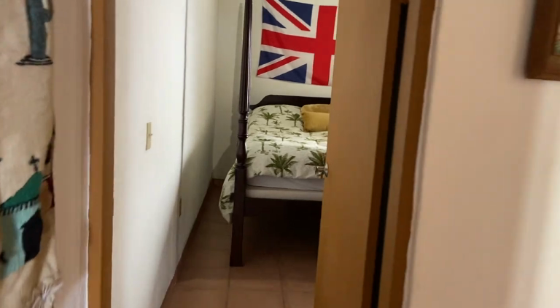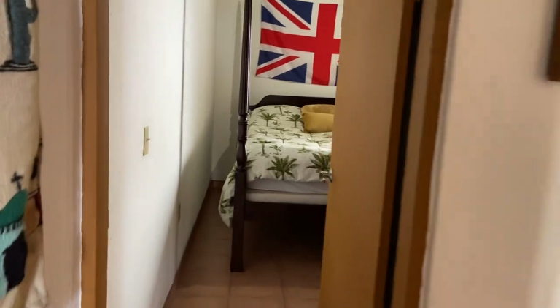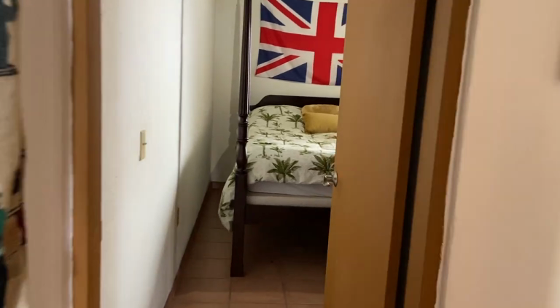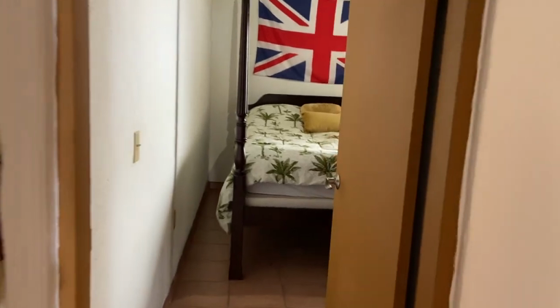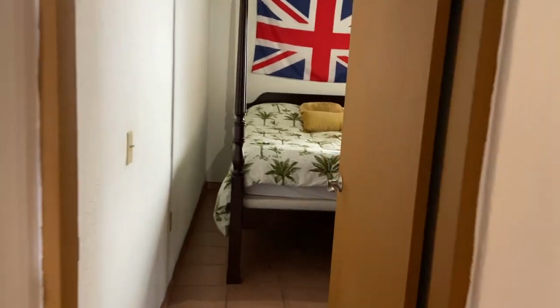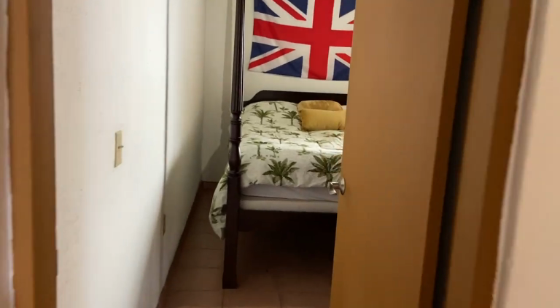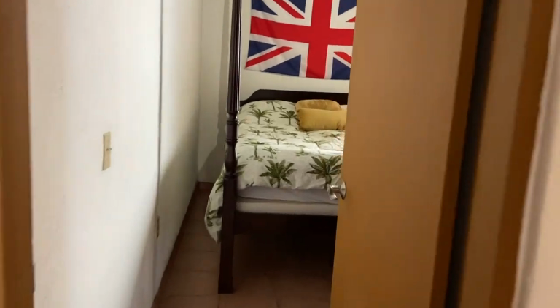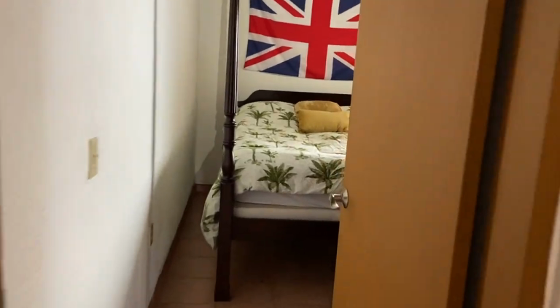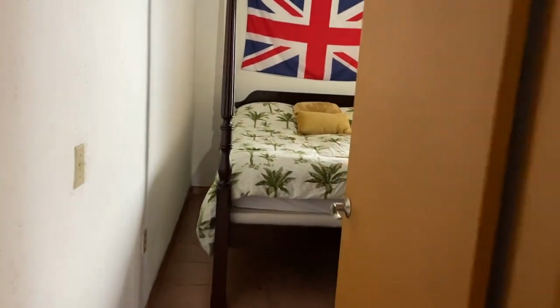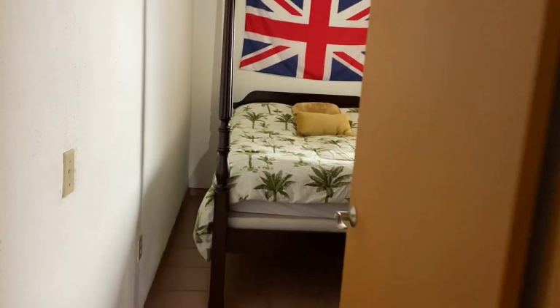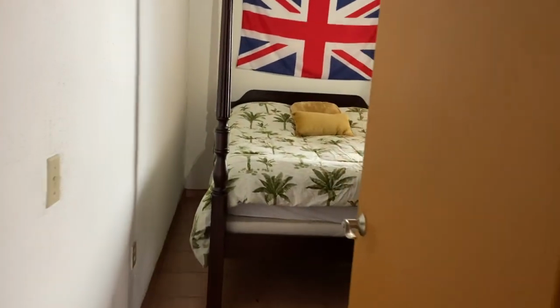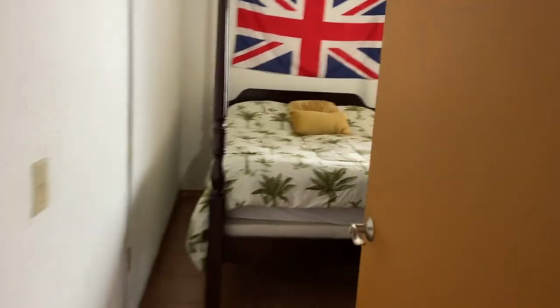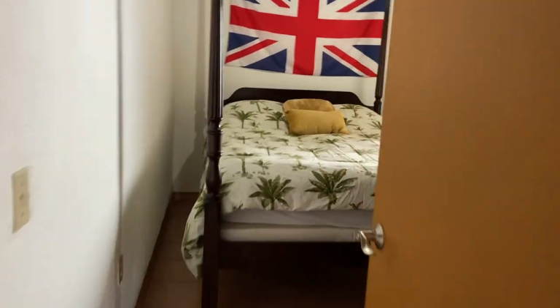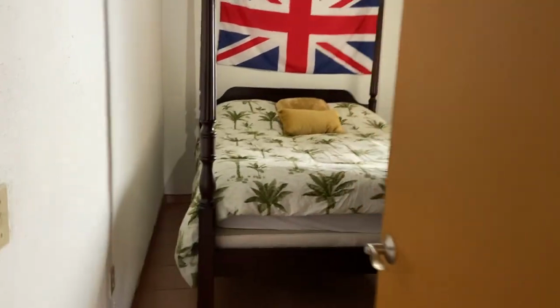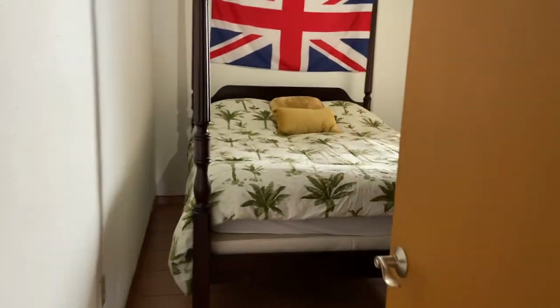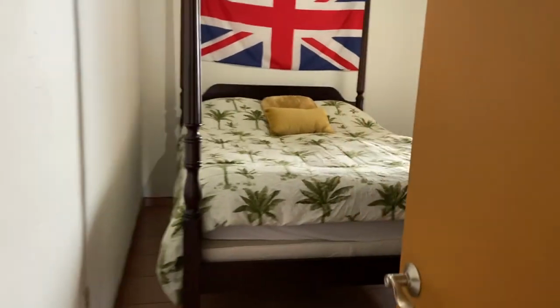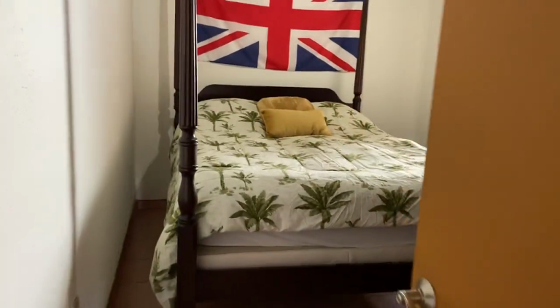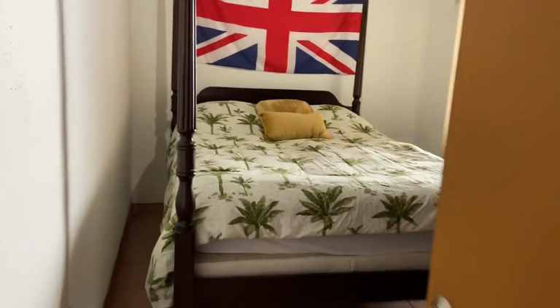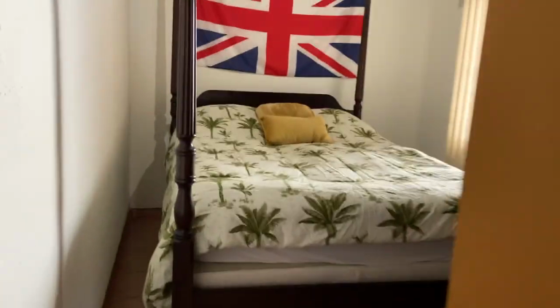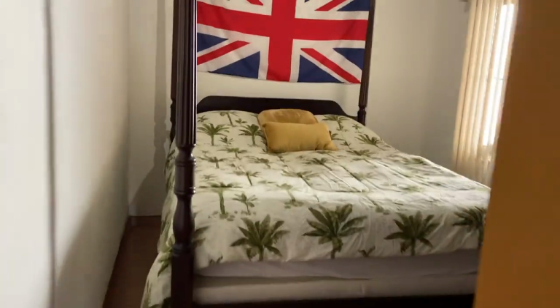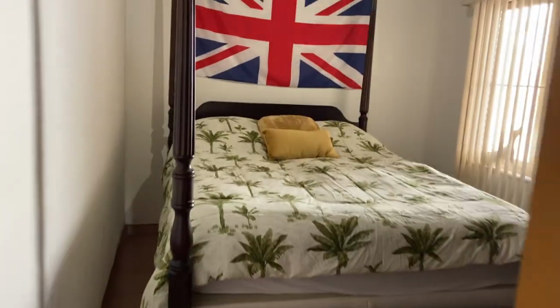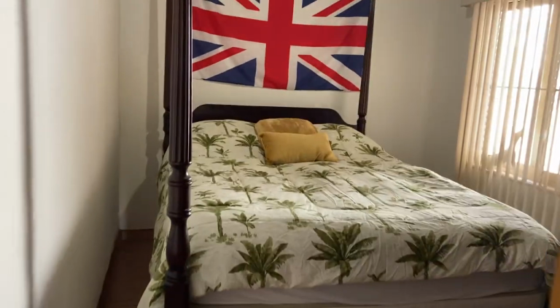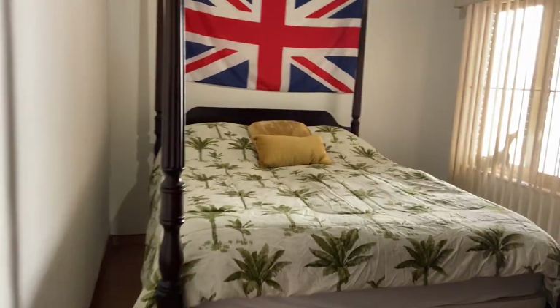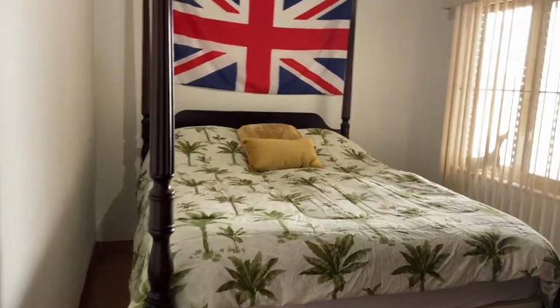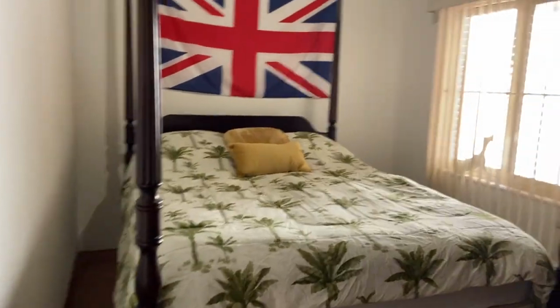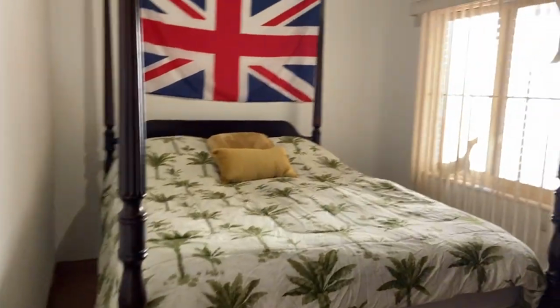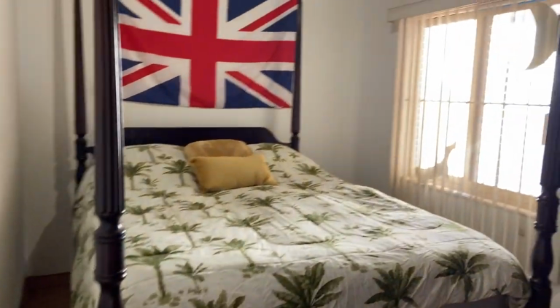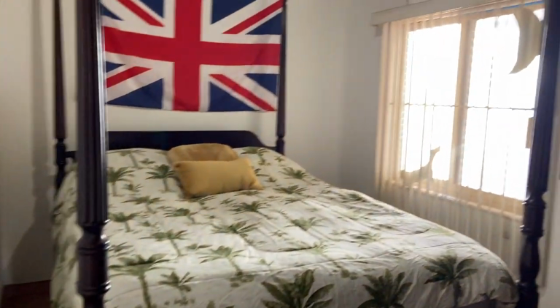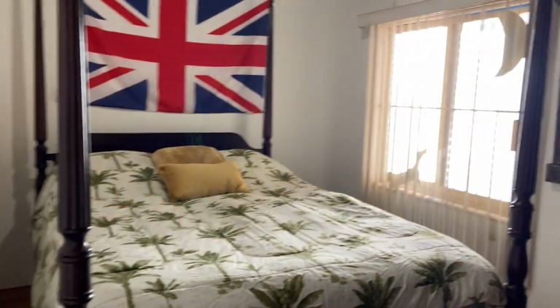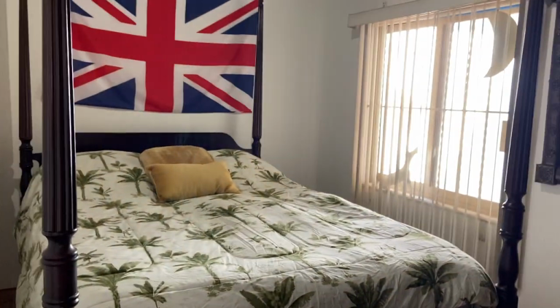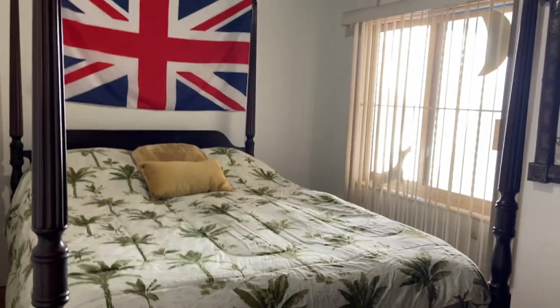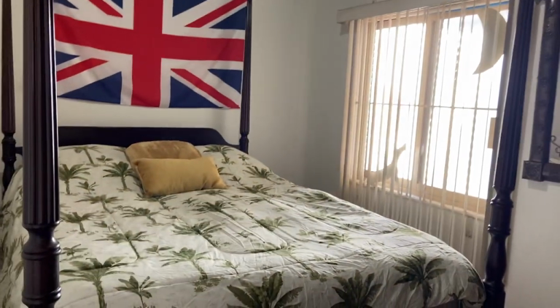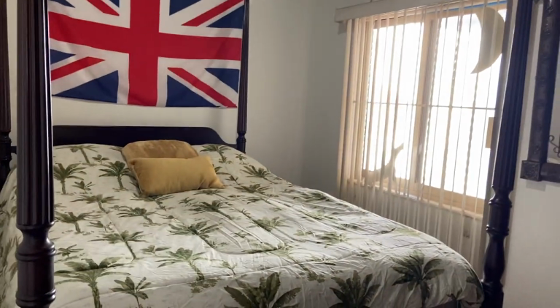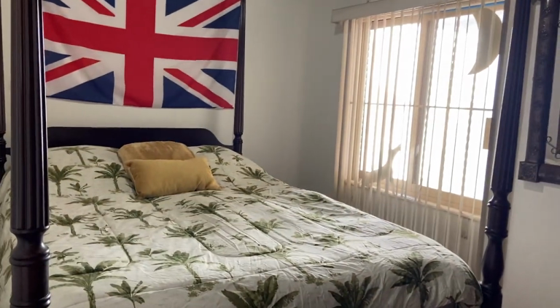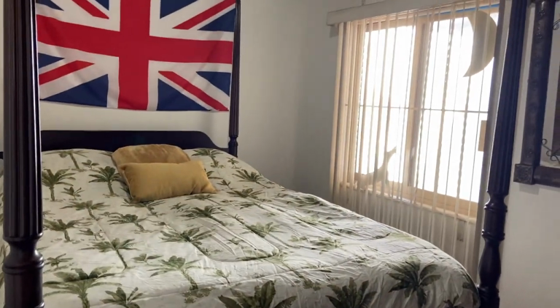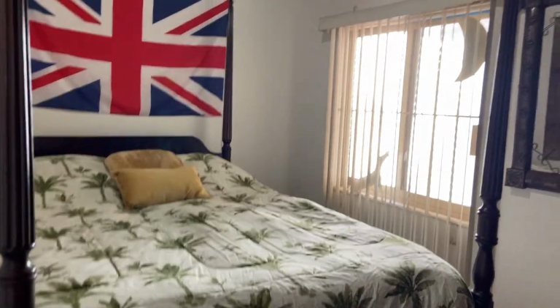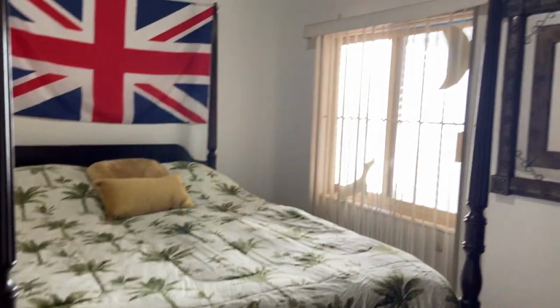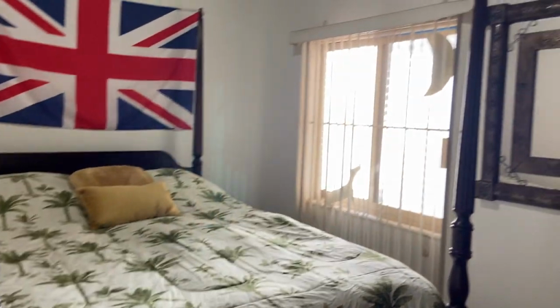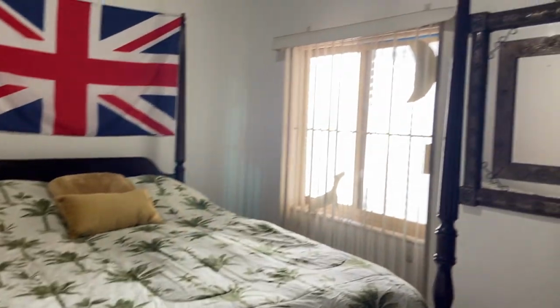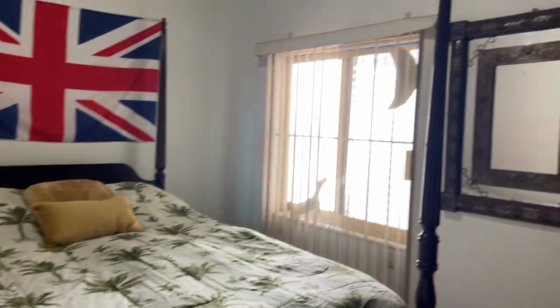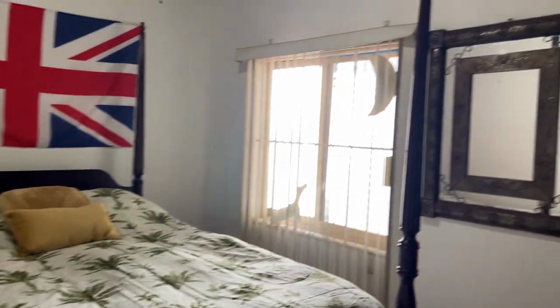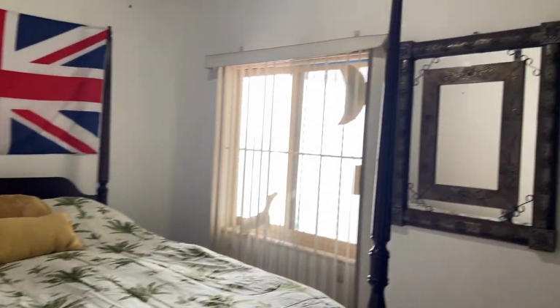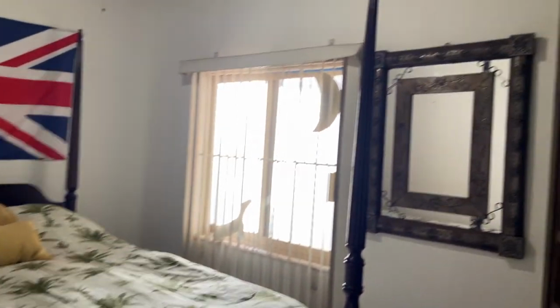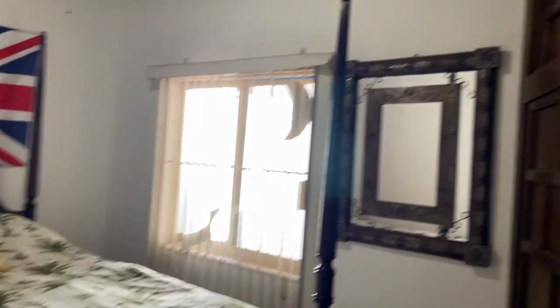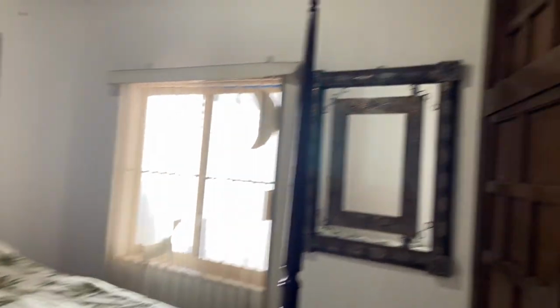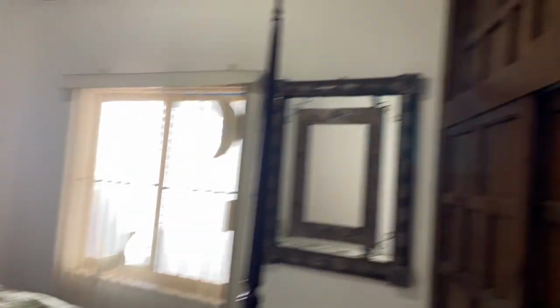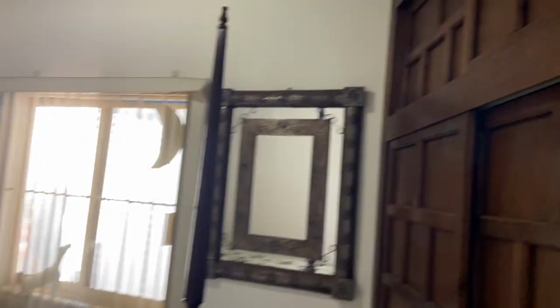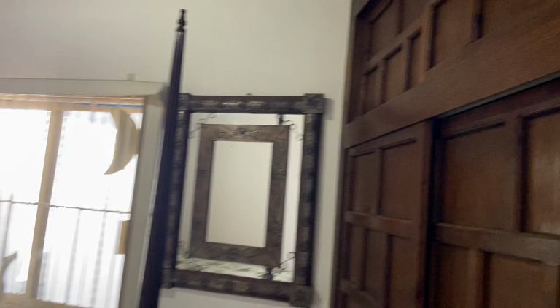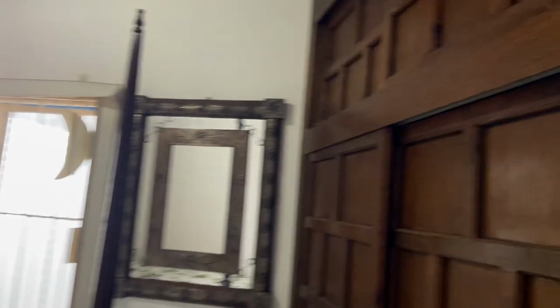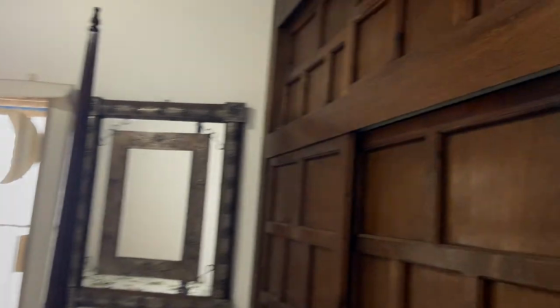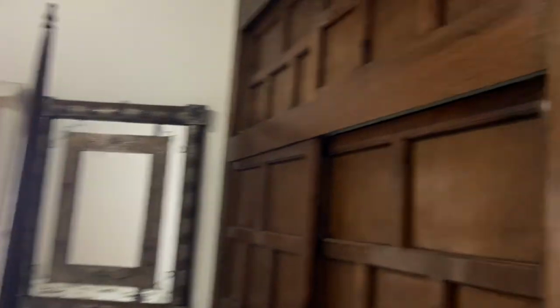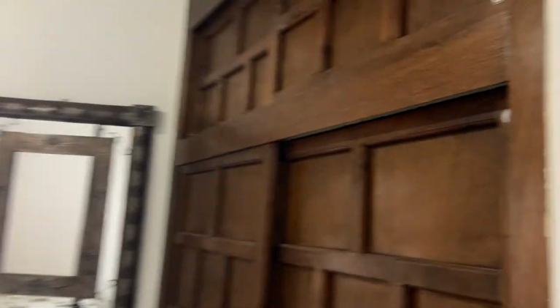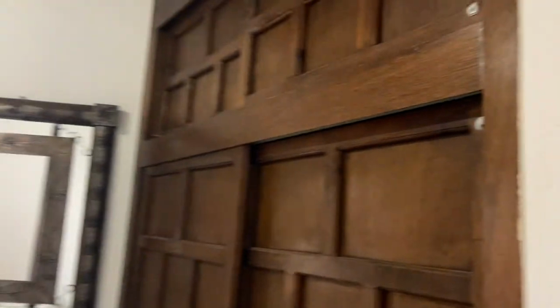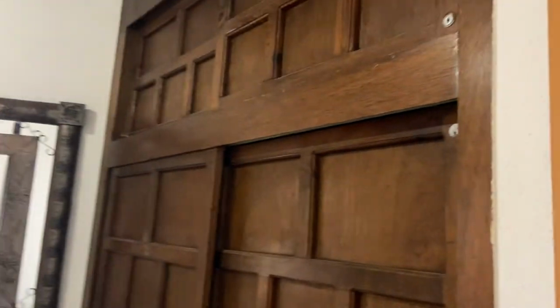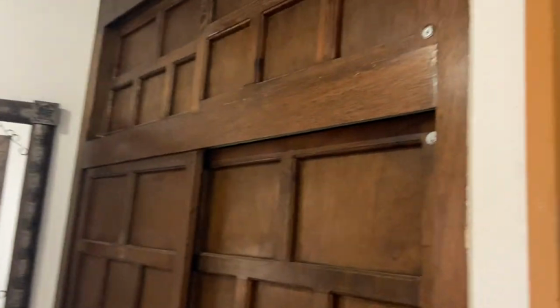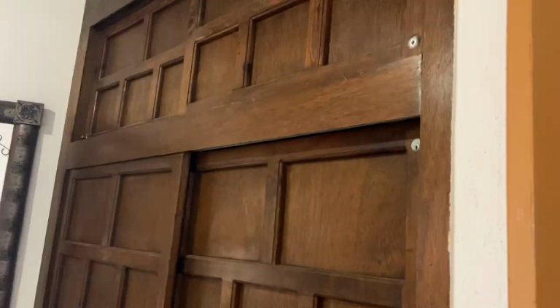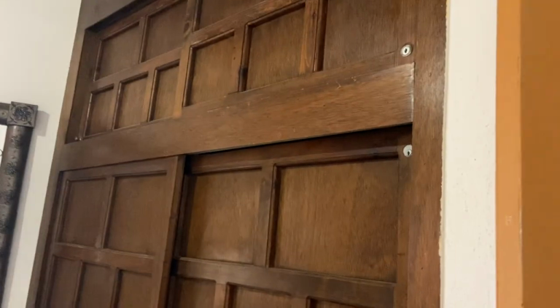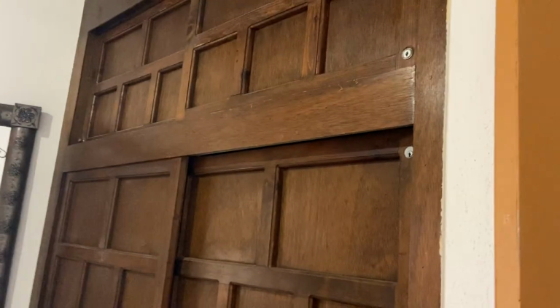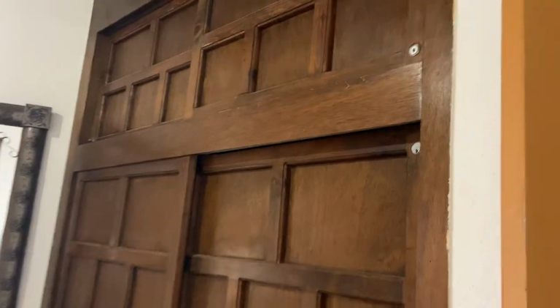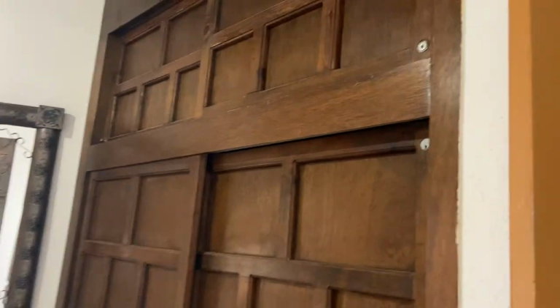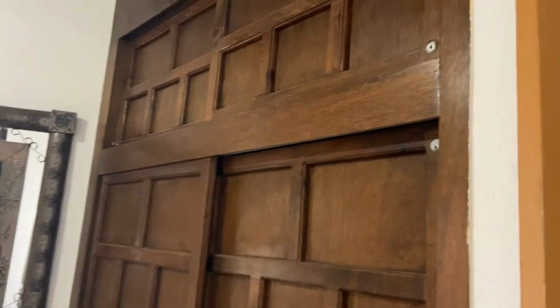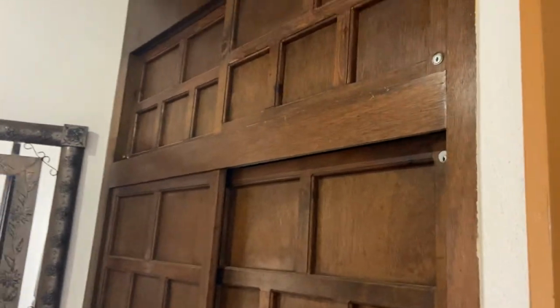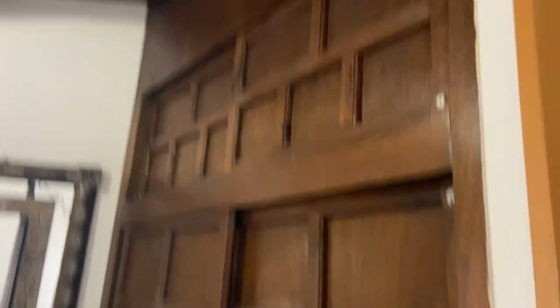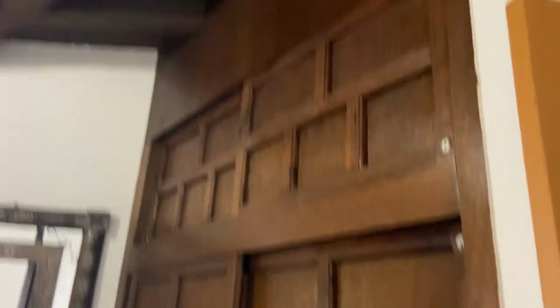This is the bedroom — there's a full-size bed and closet space.